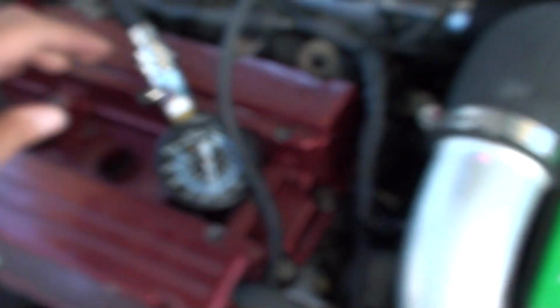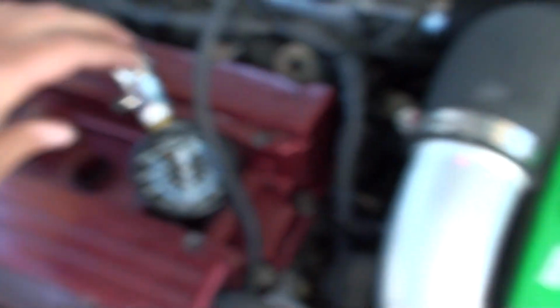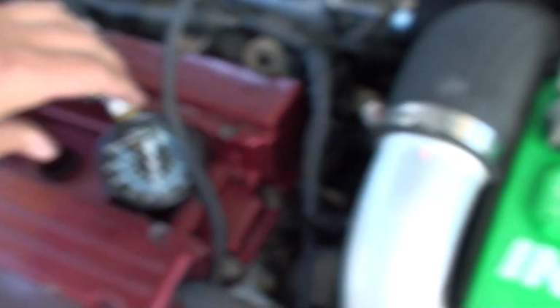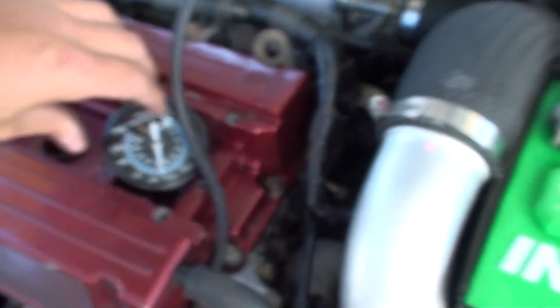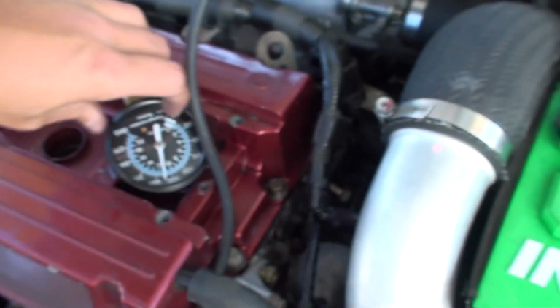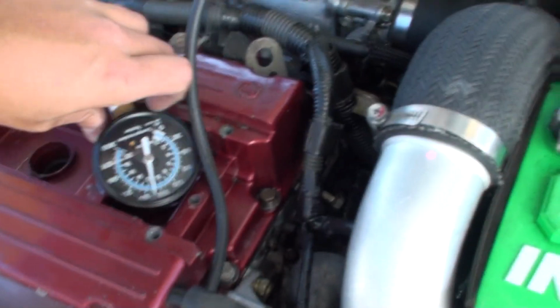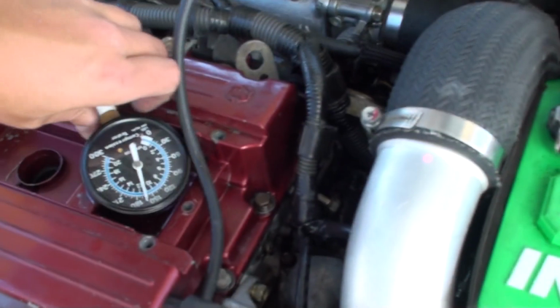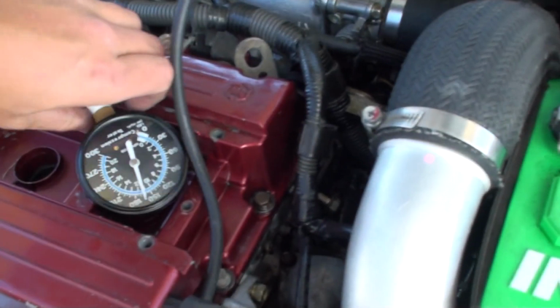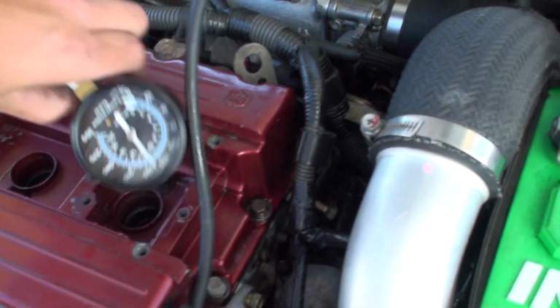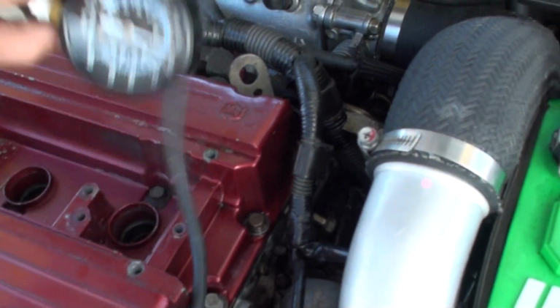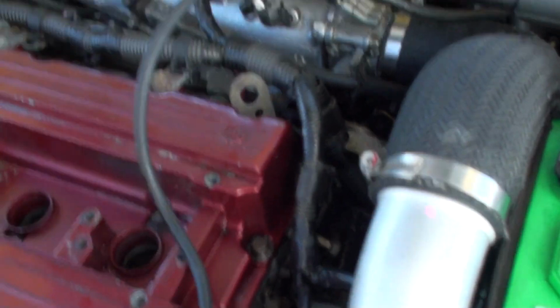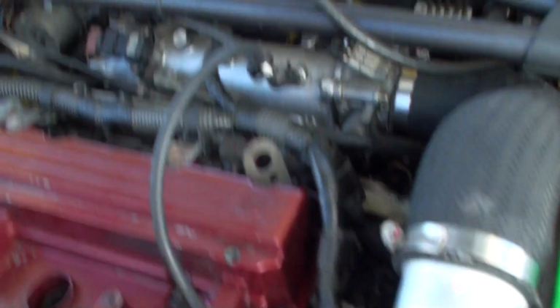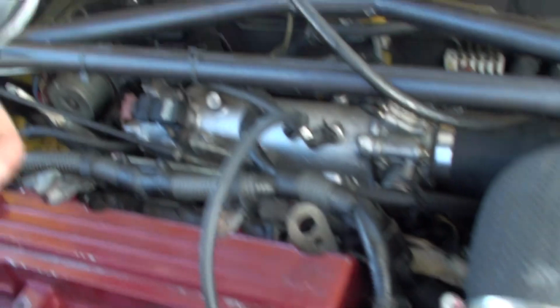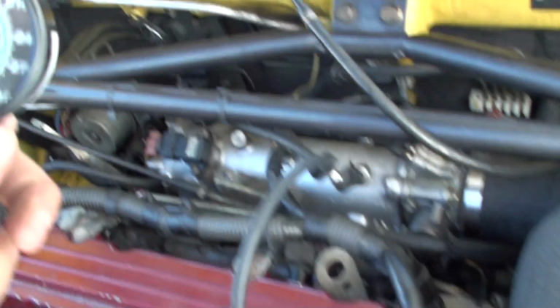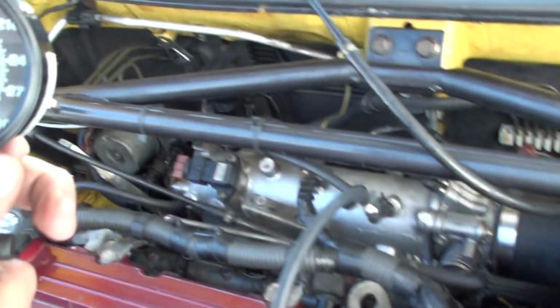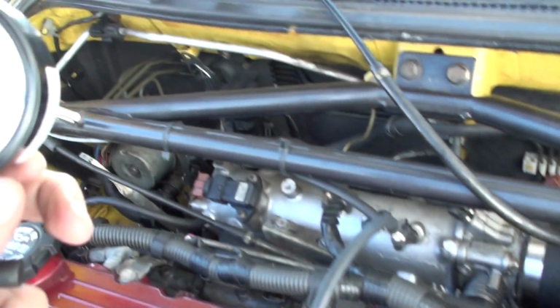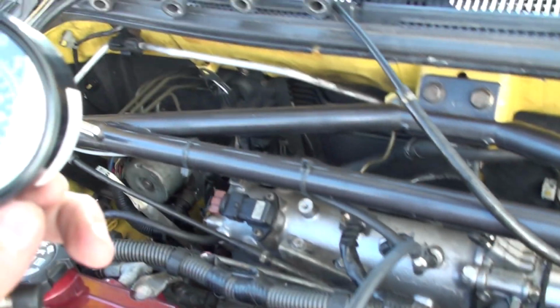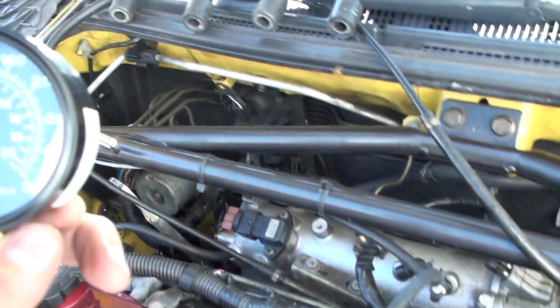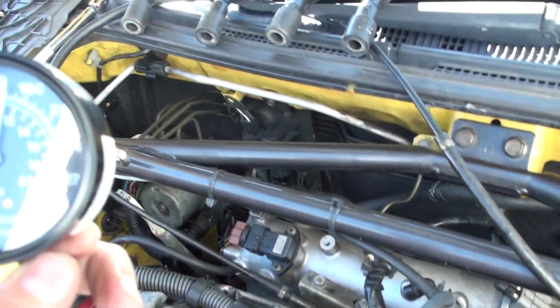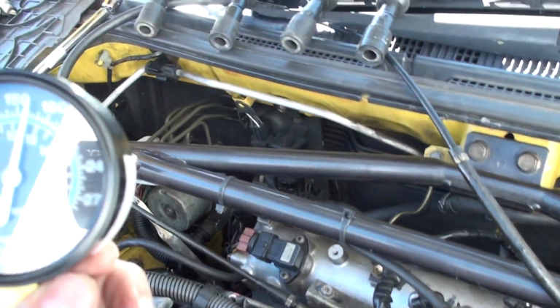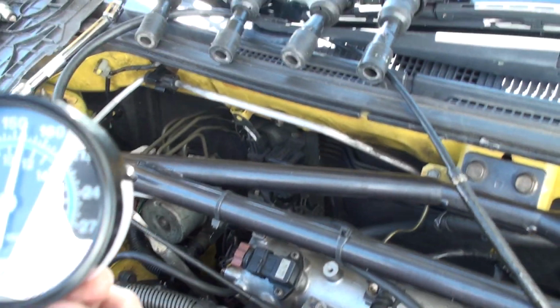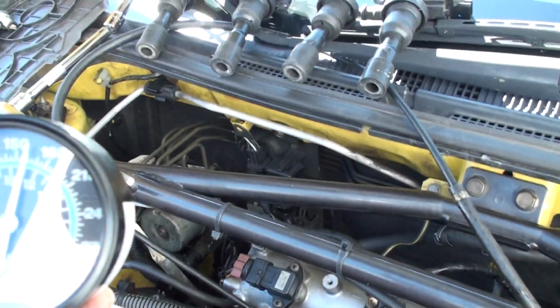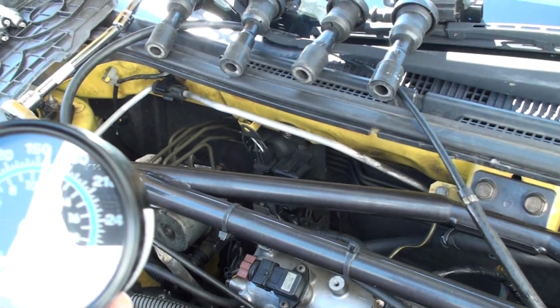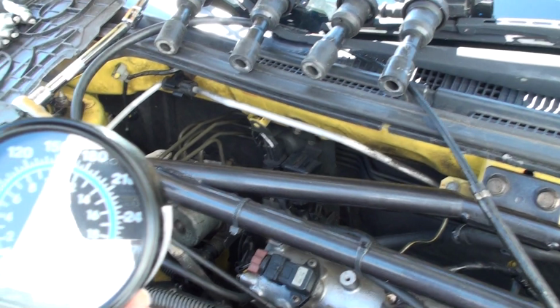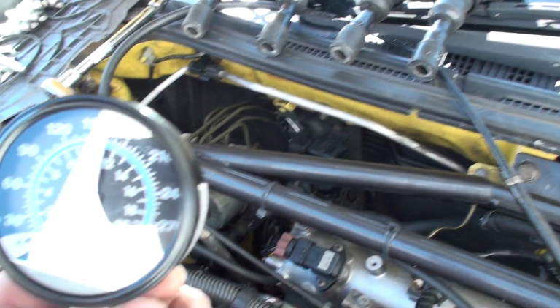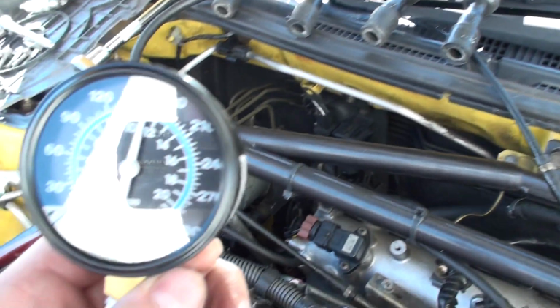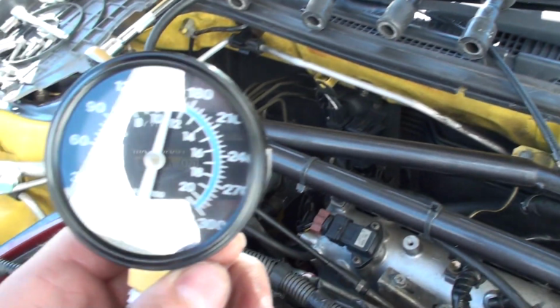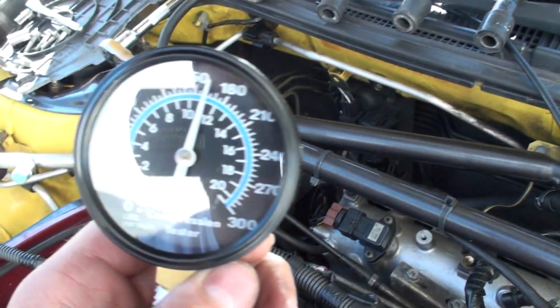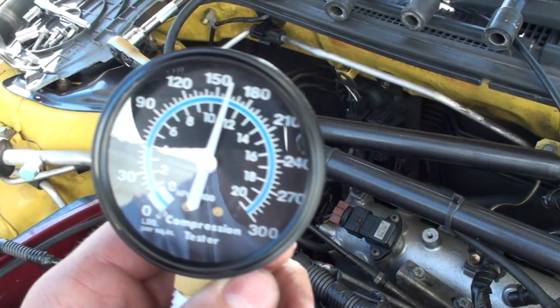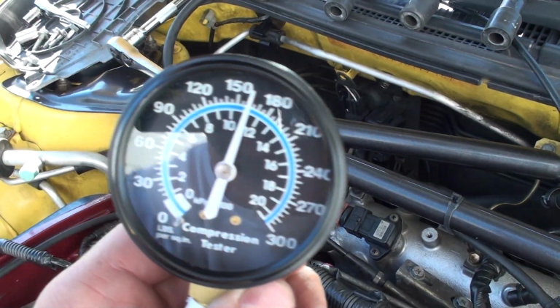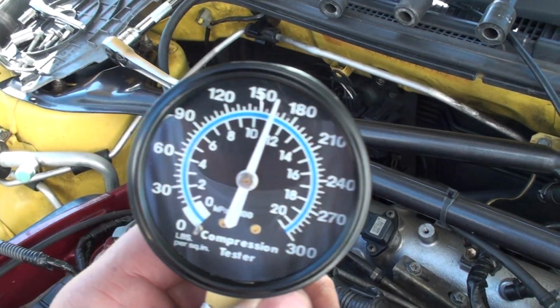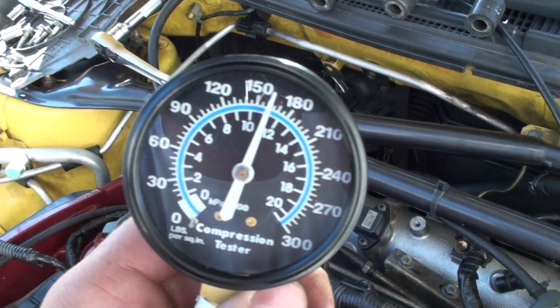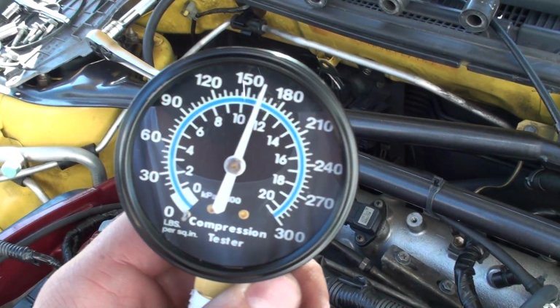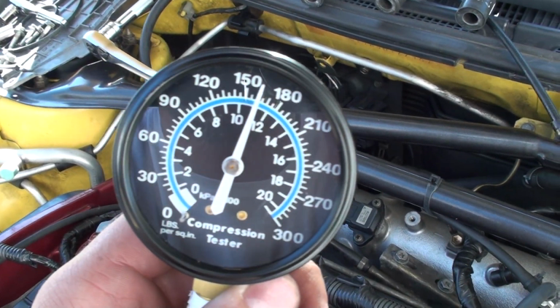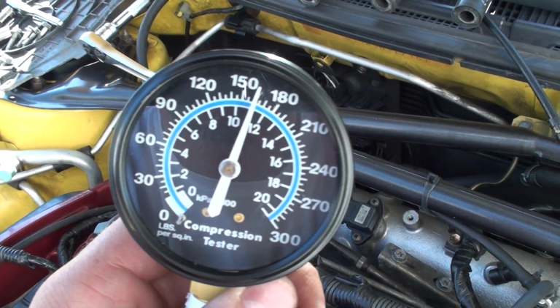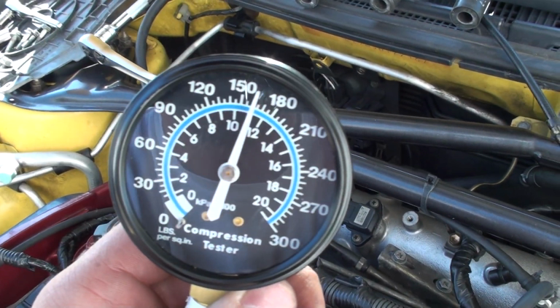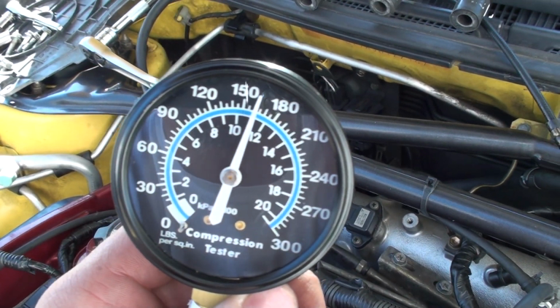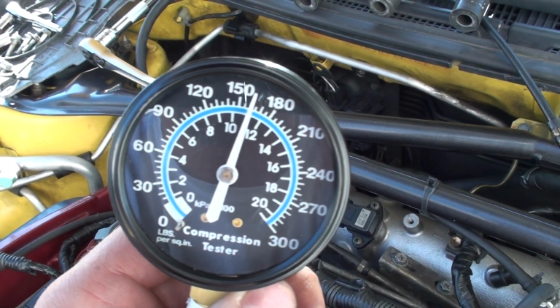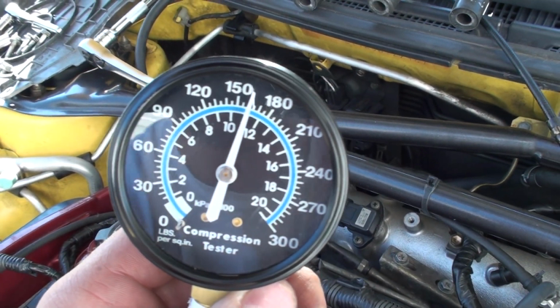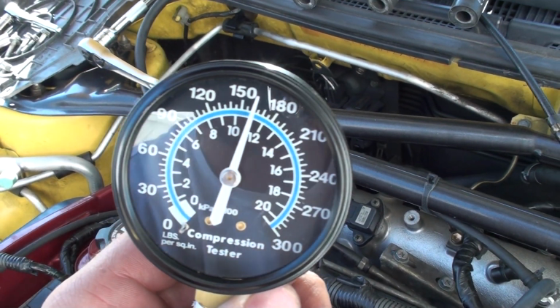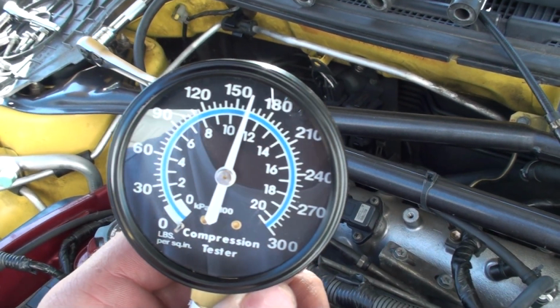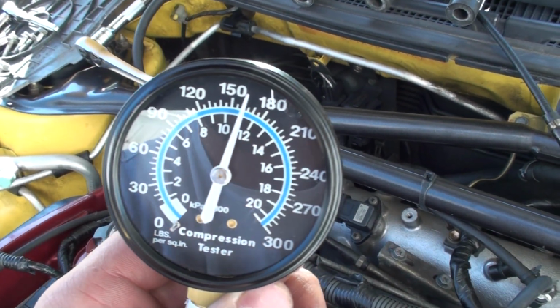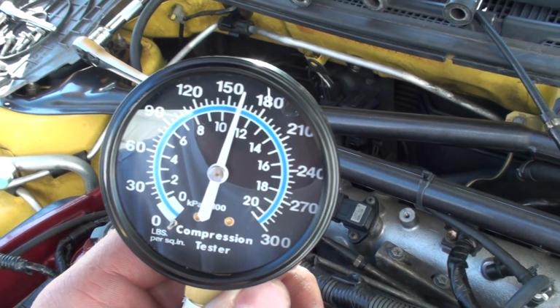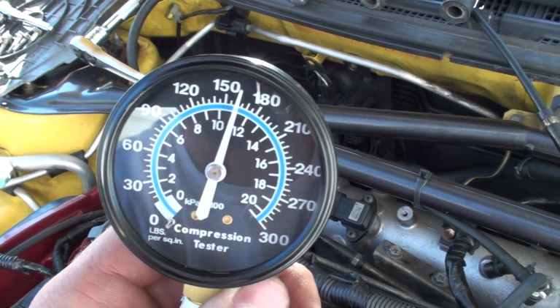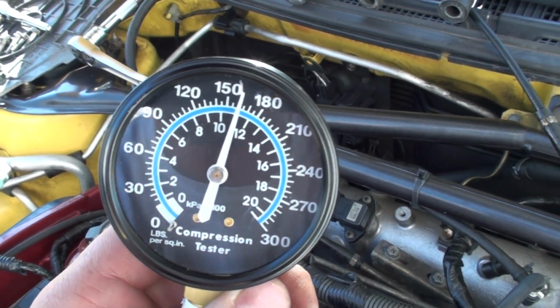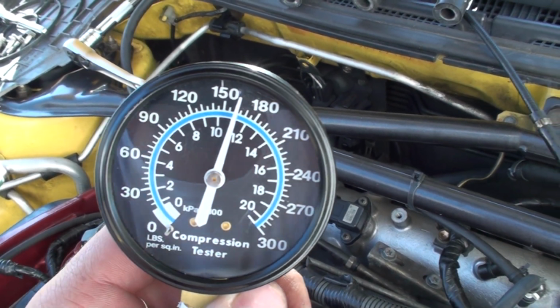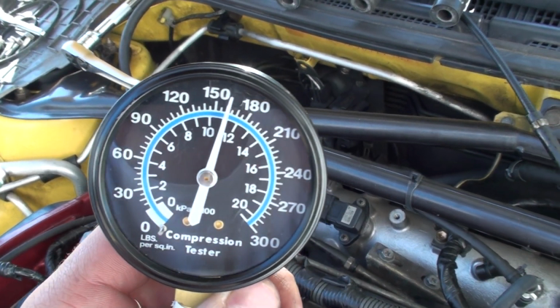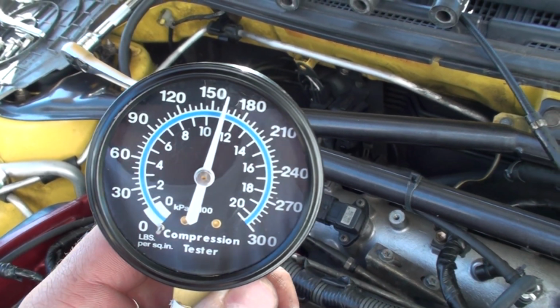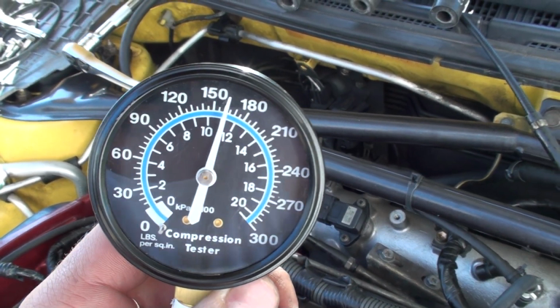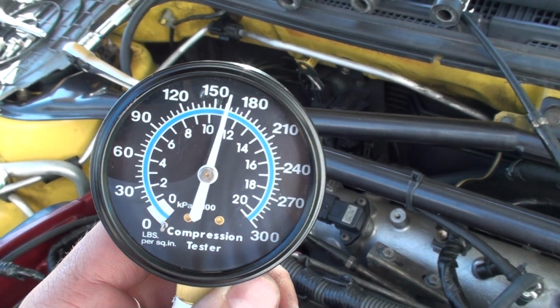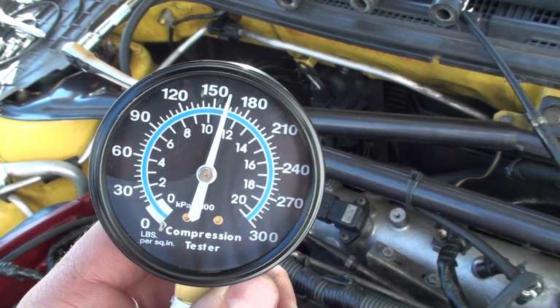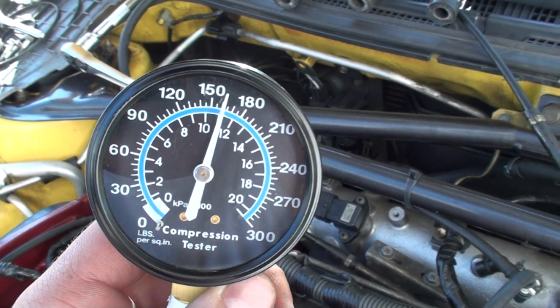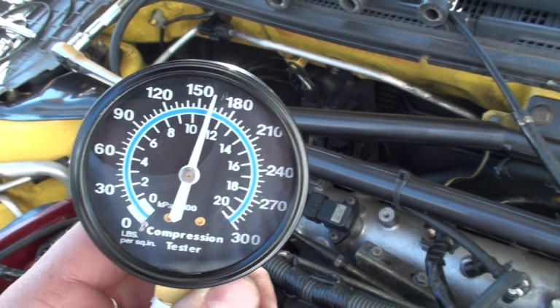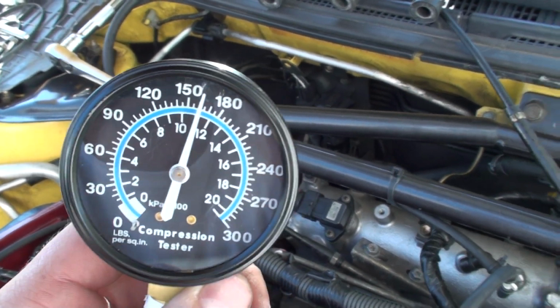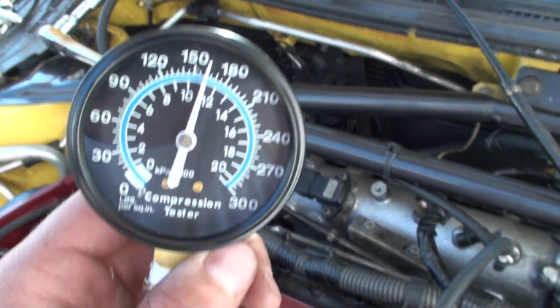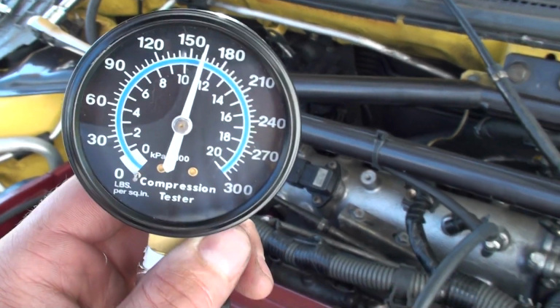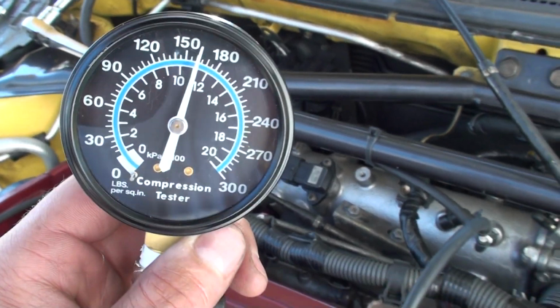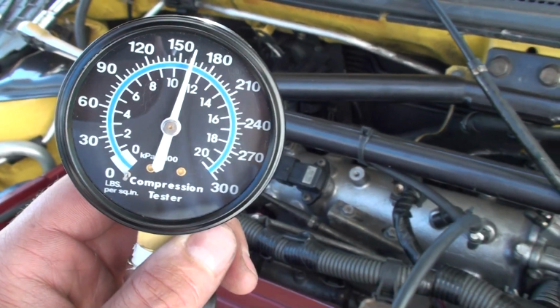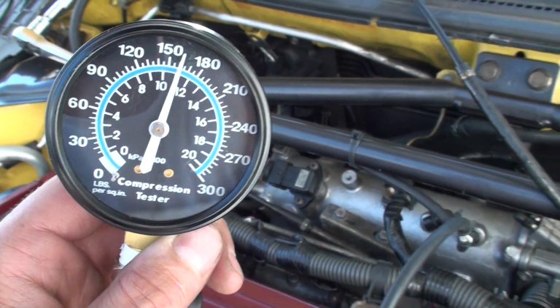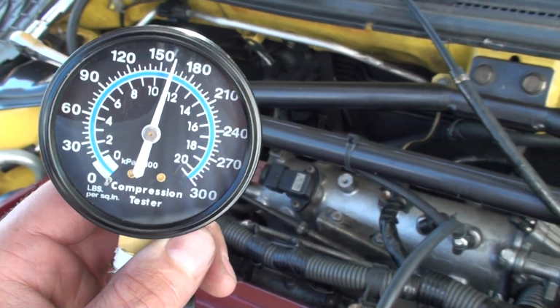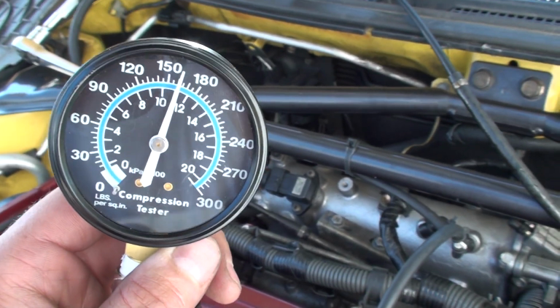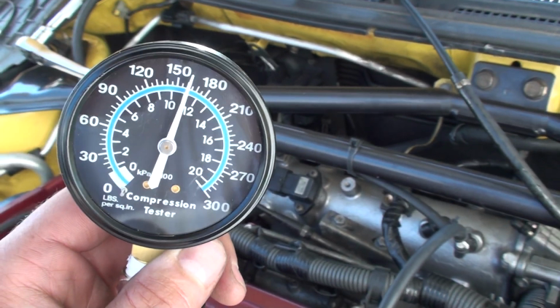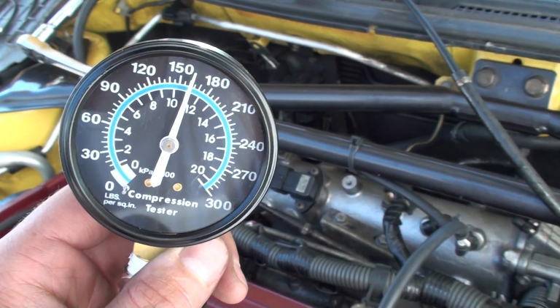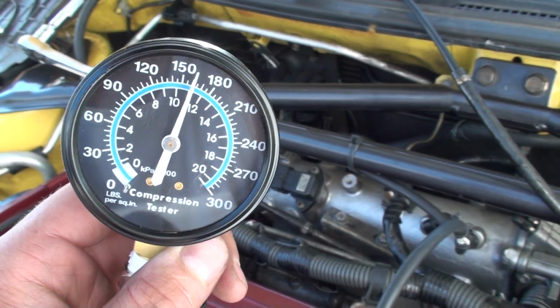Cylinder two is at about 160, which is good.